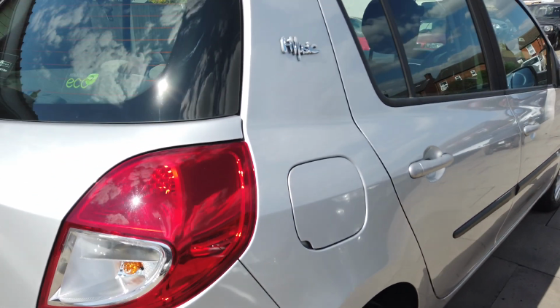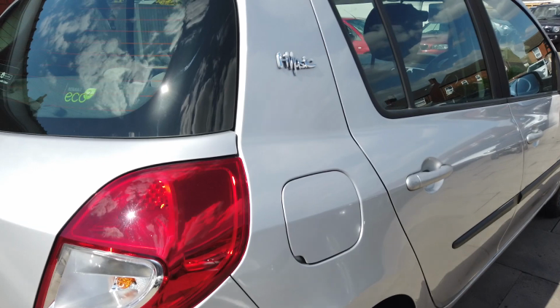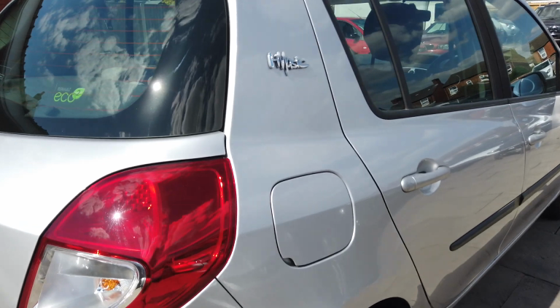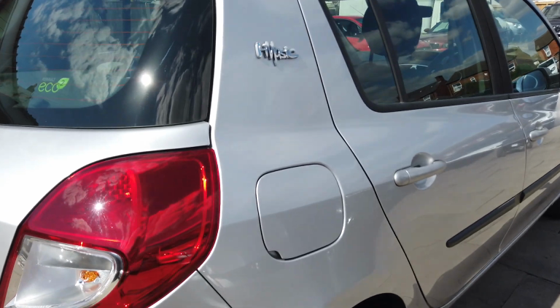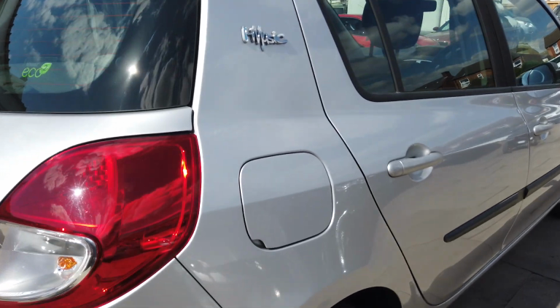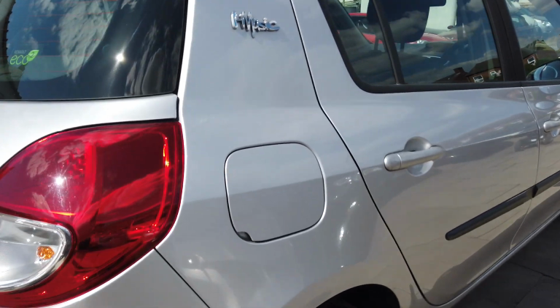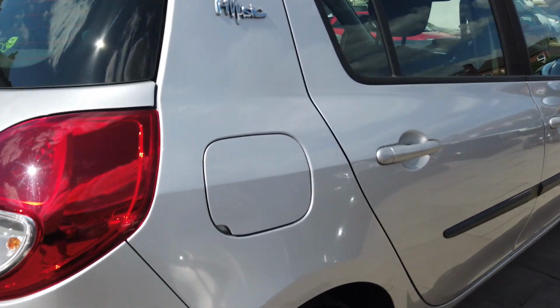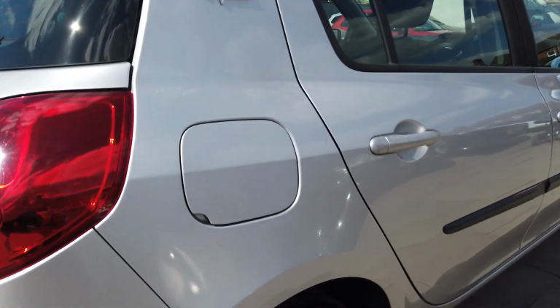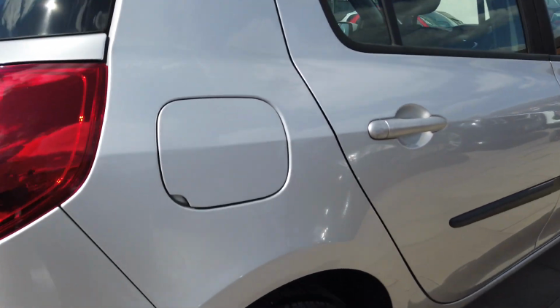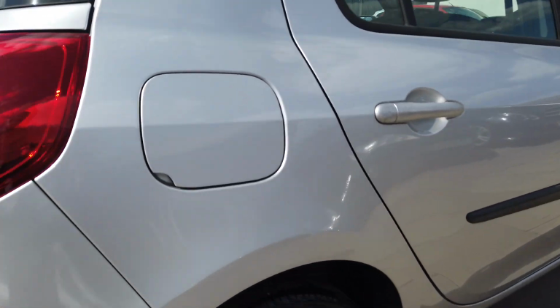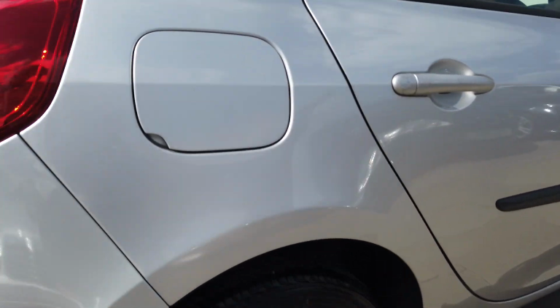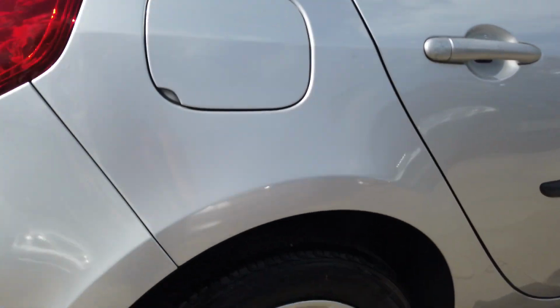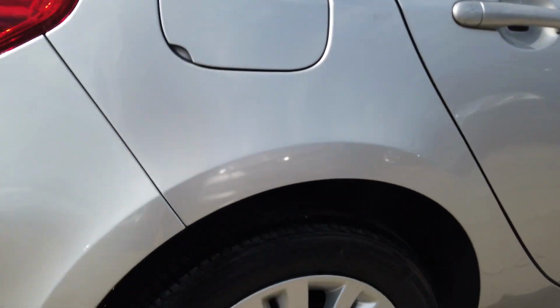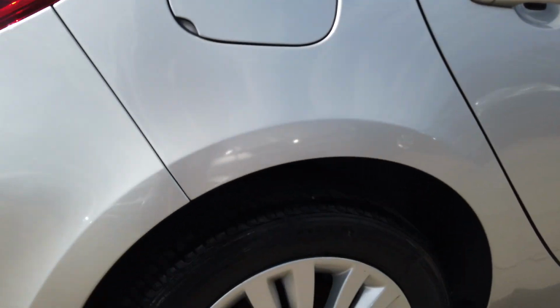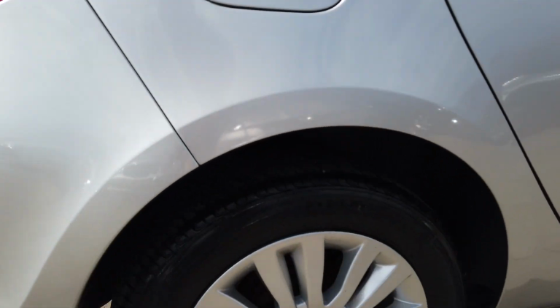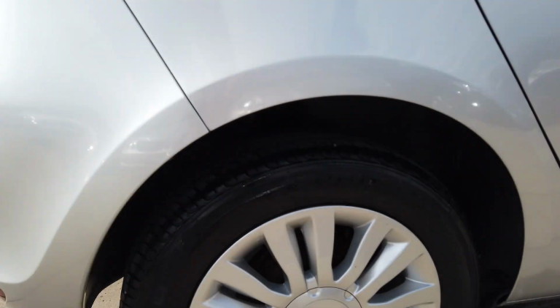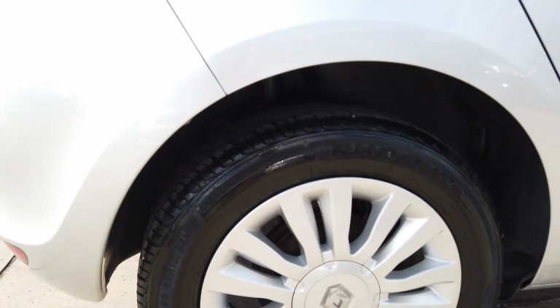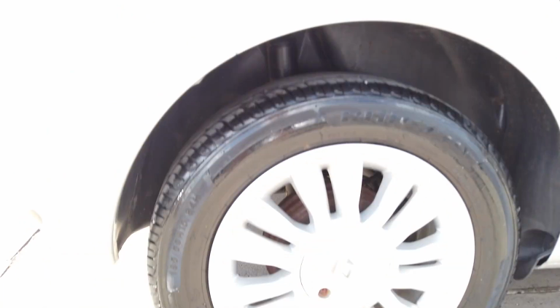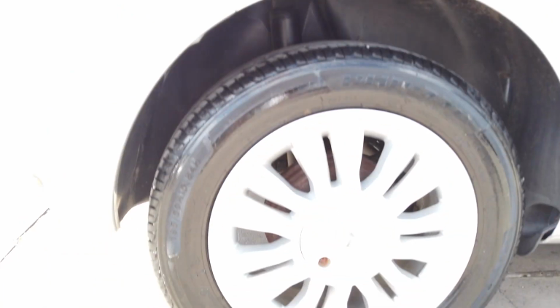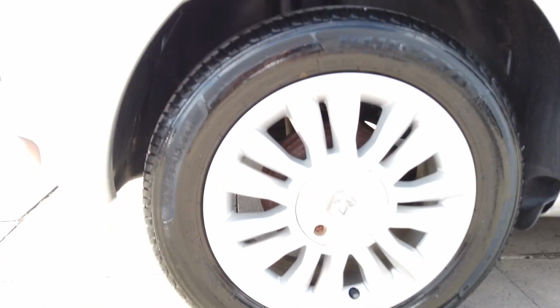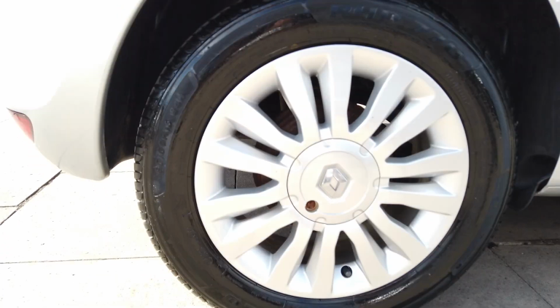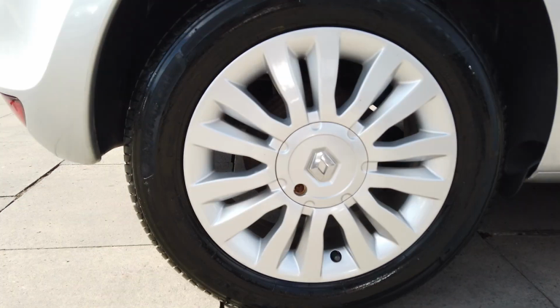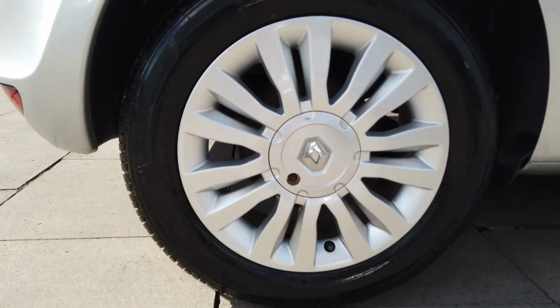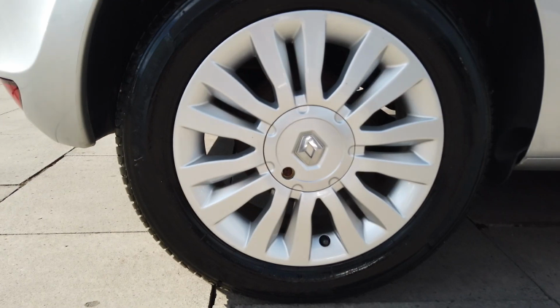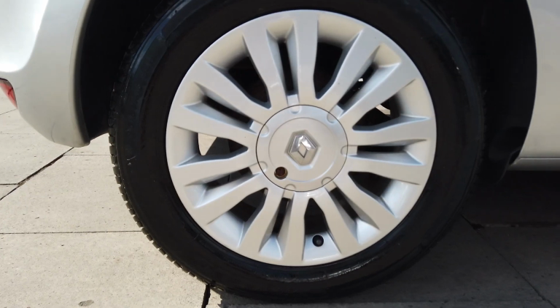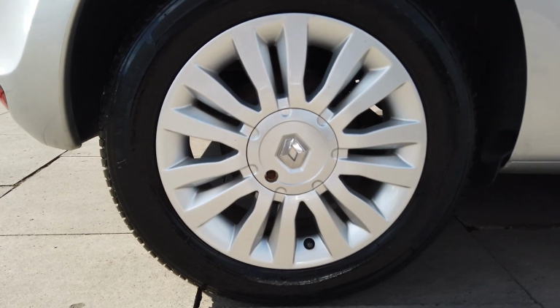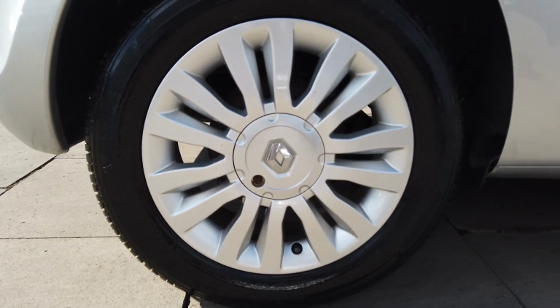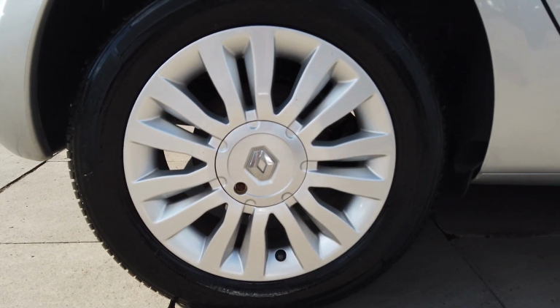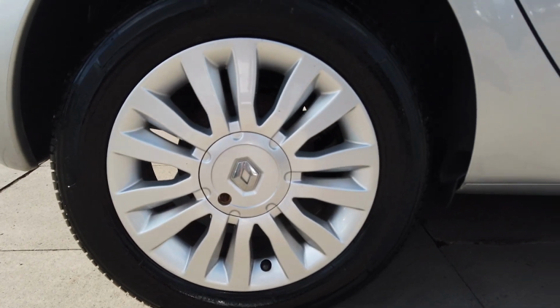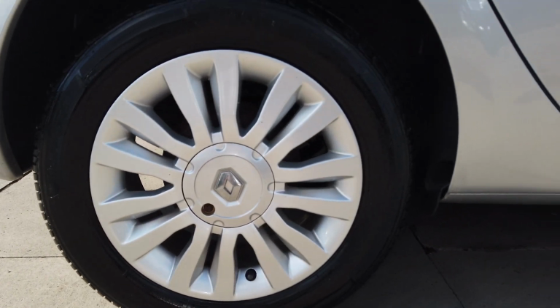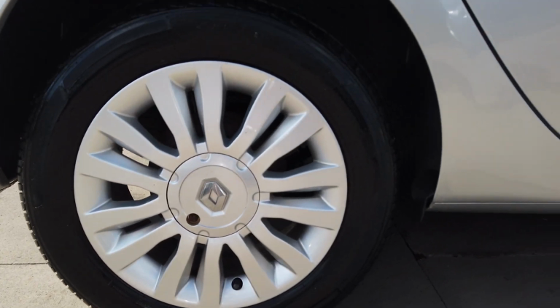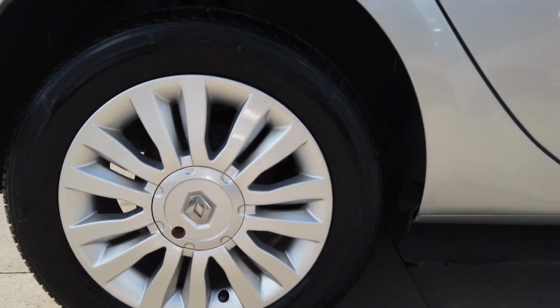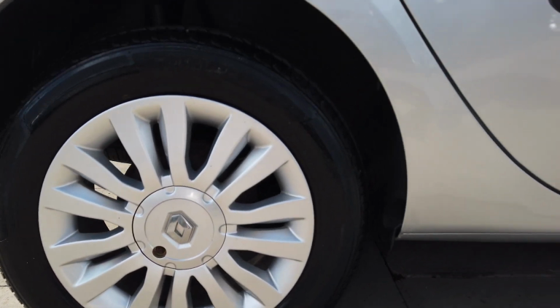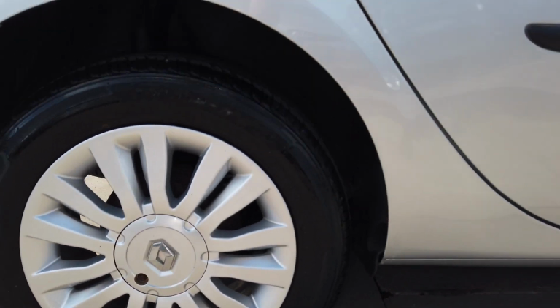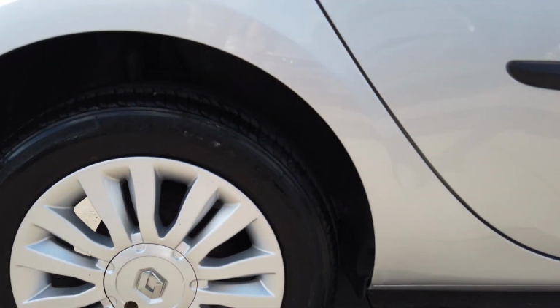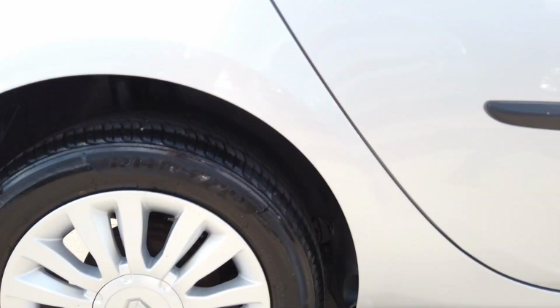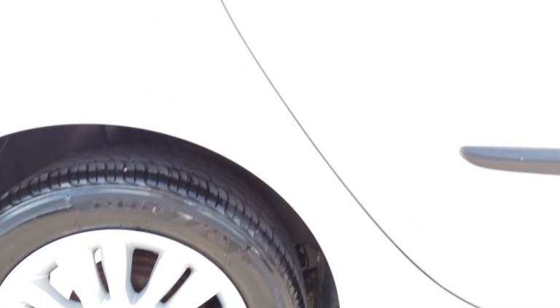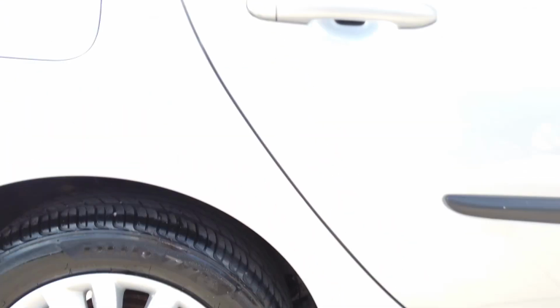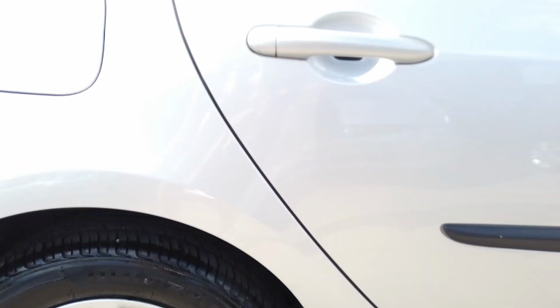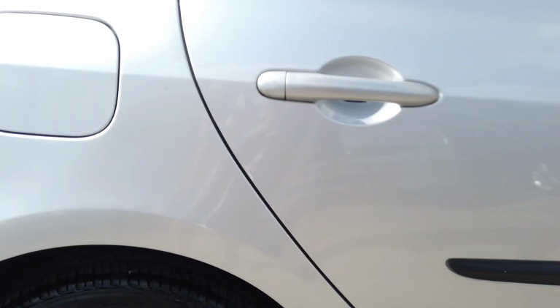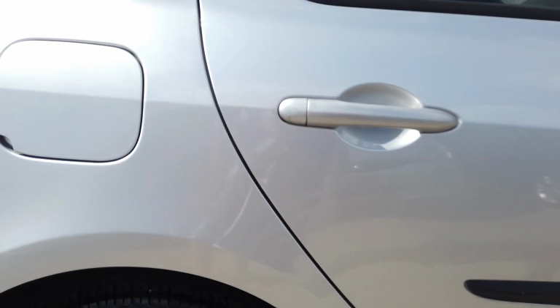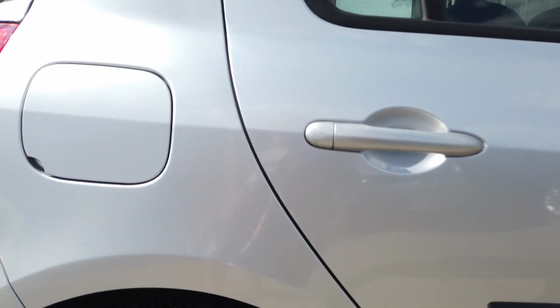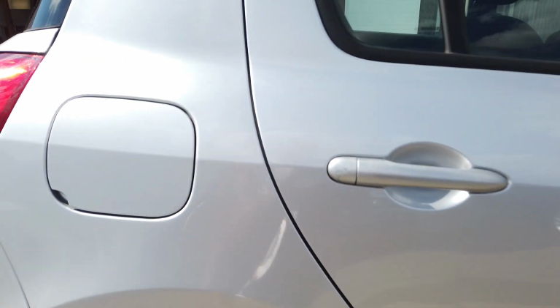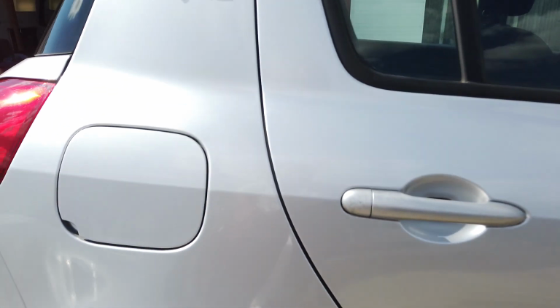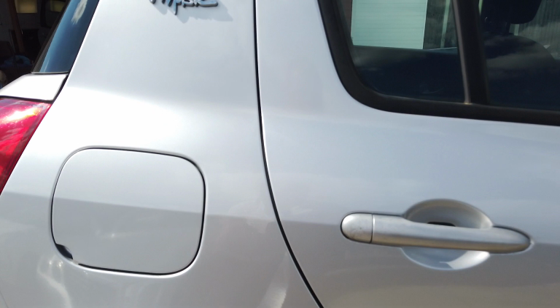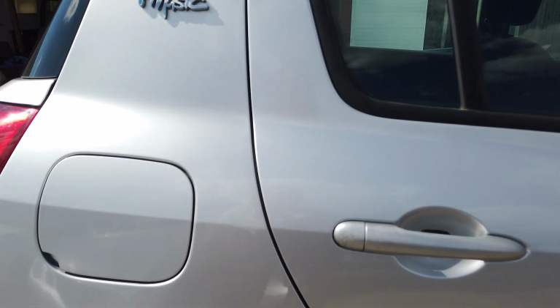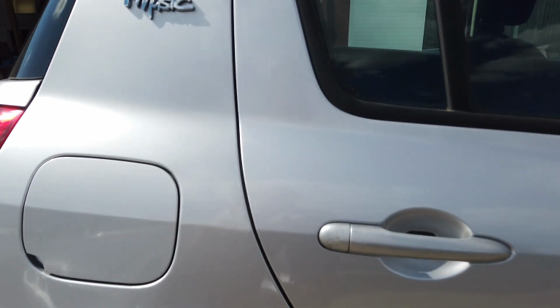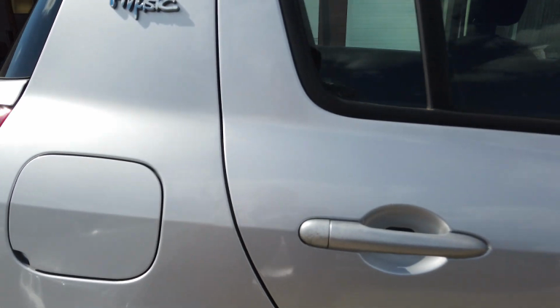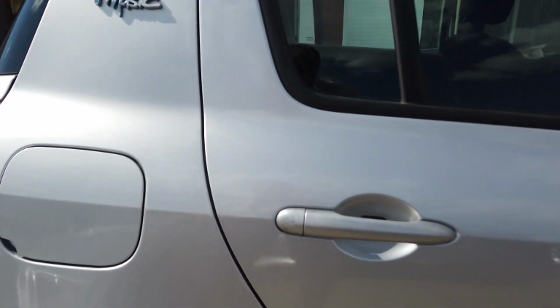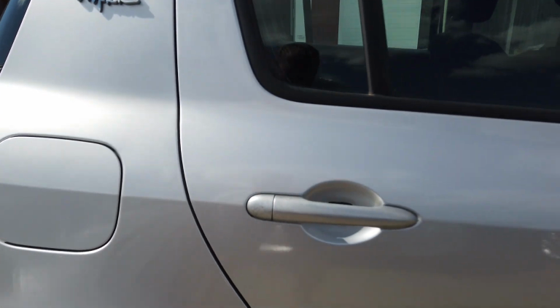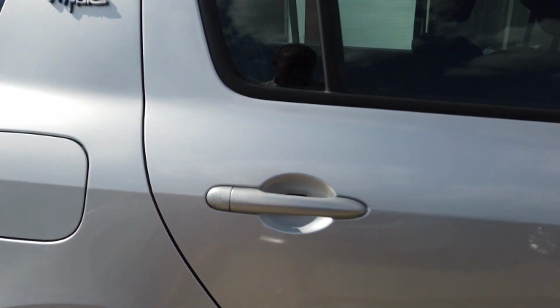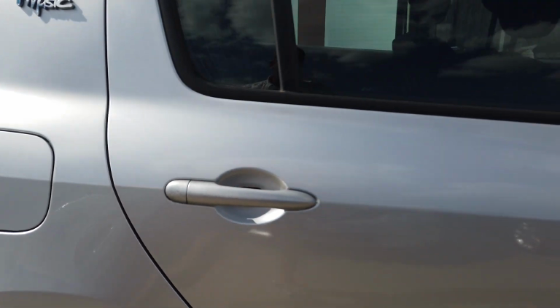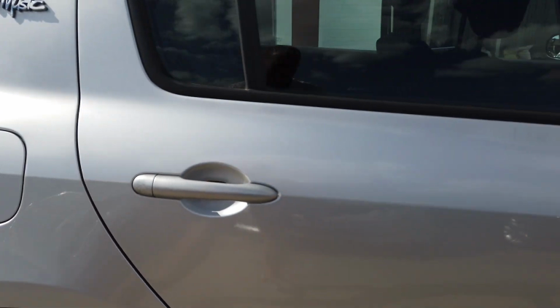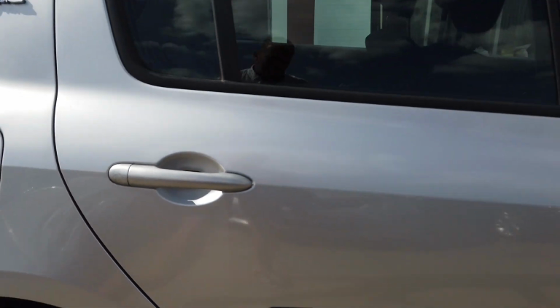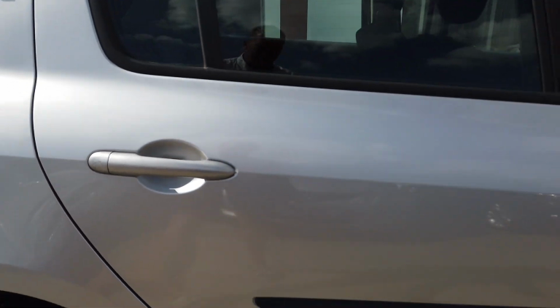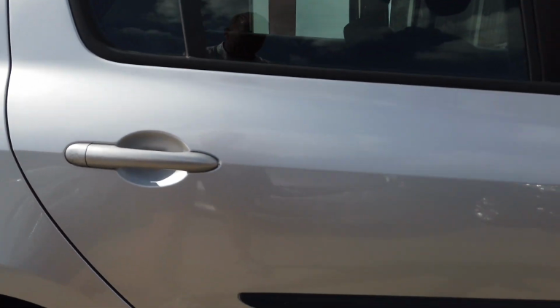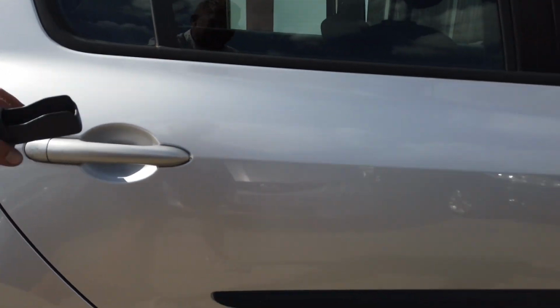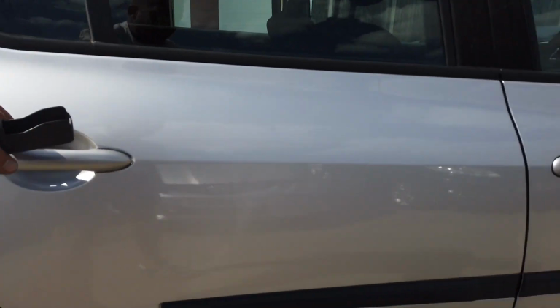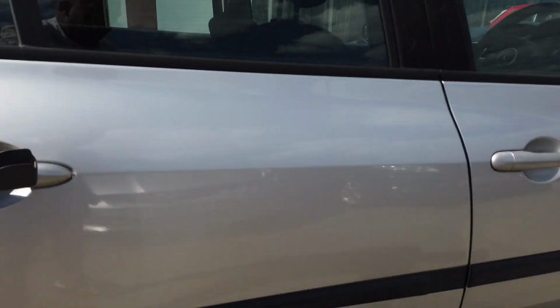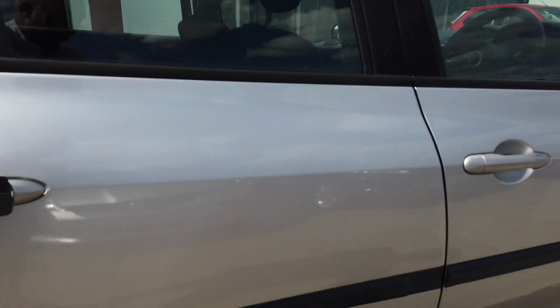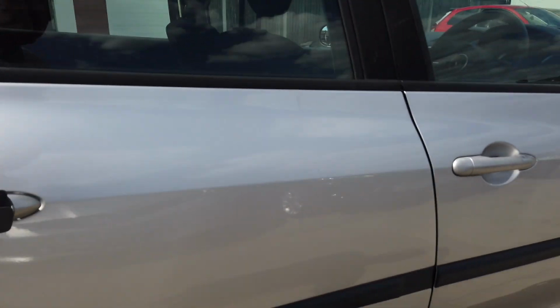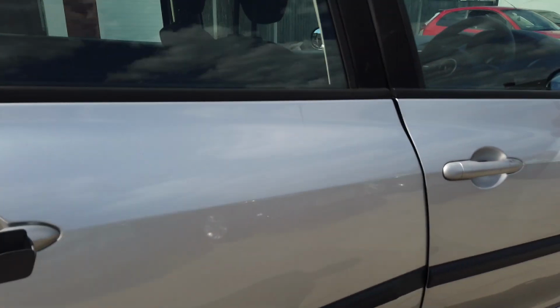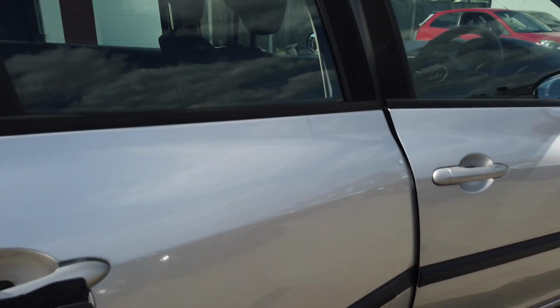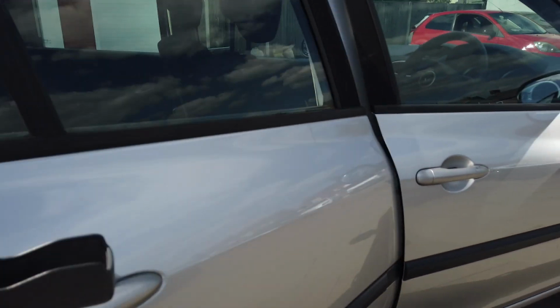Really nice and clean around the back. Rear alloy in perfect condition again. Good tyre on that — probably a good 7mm of tread.